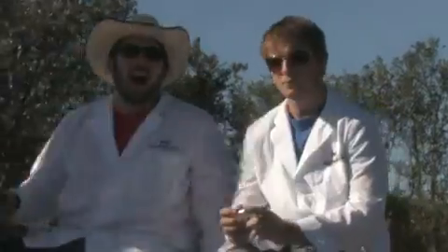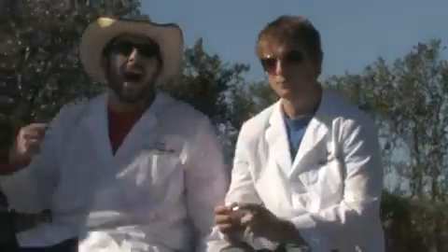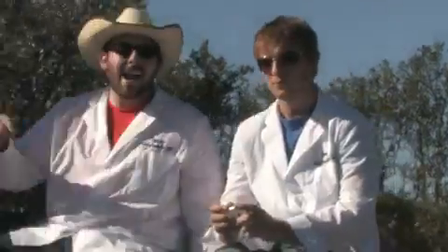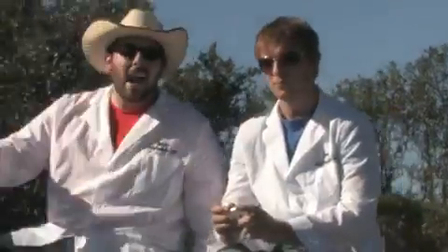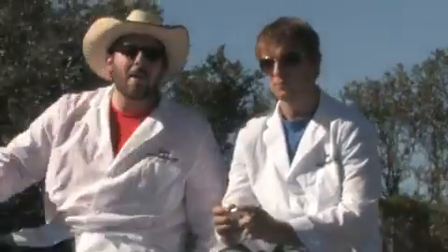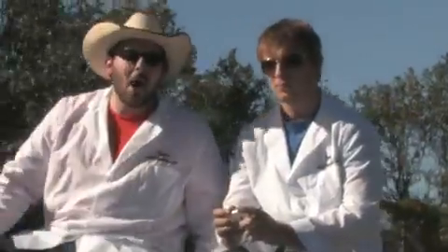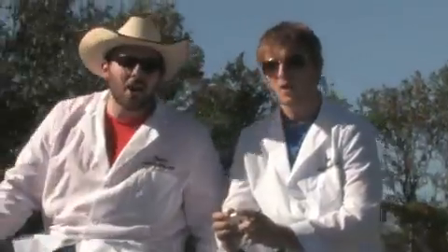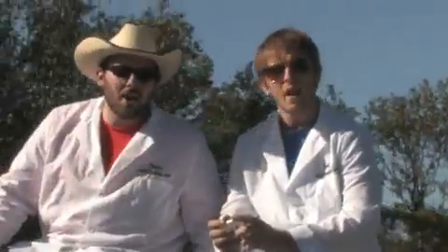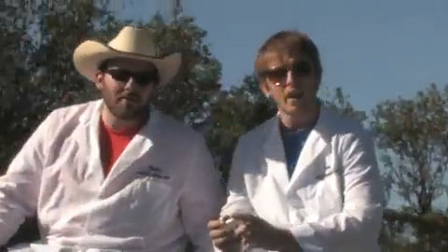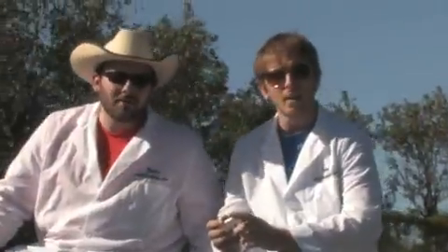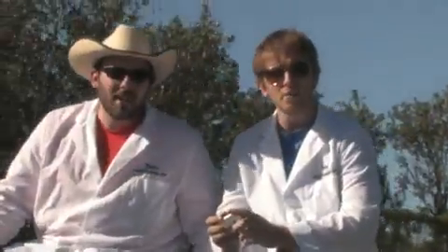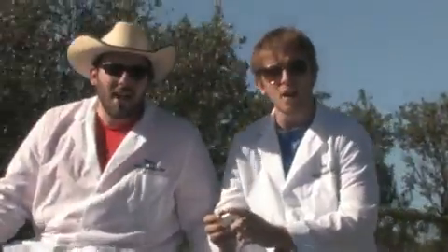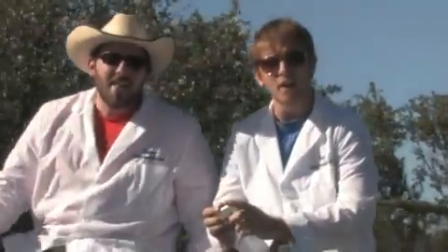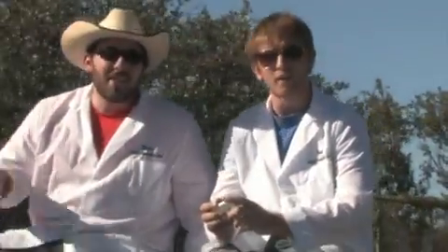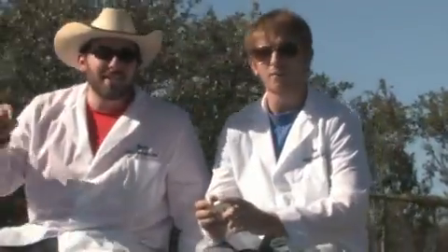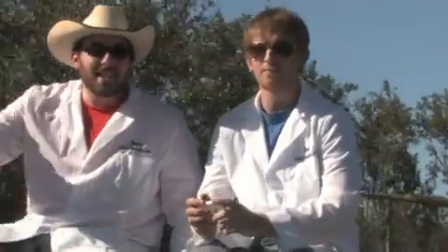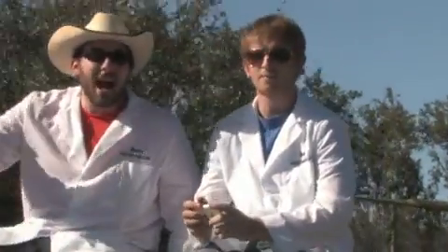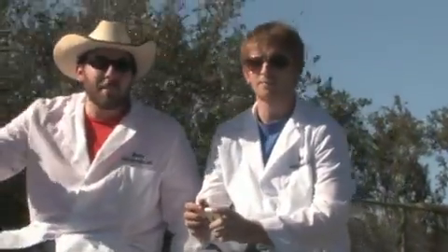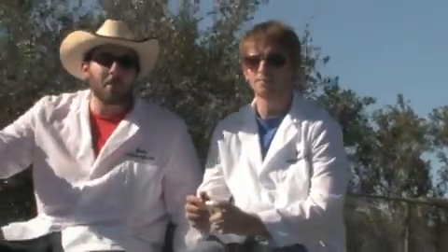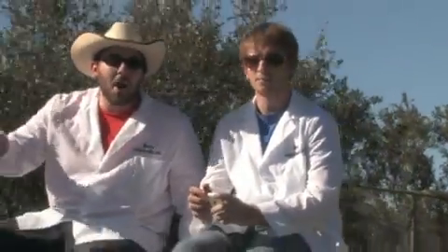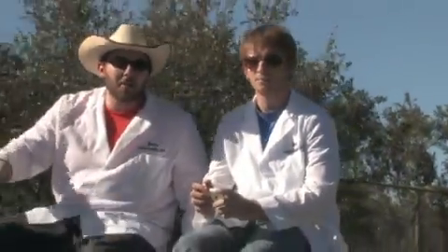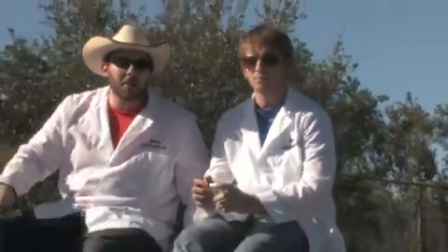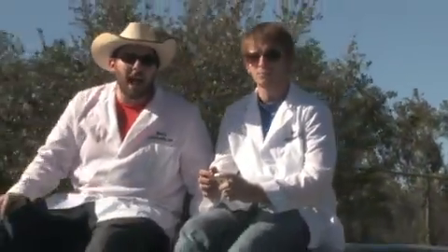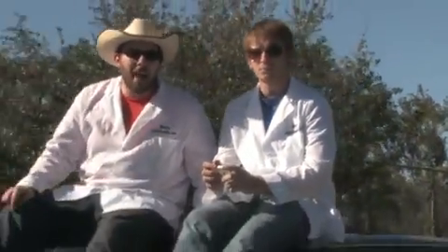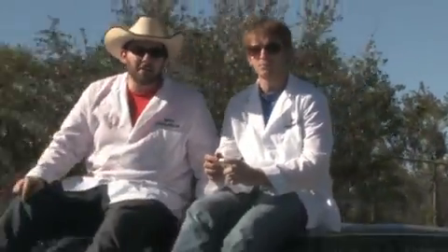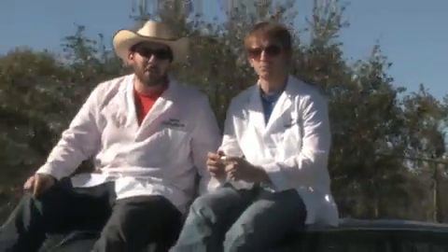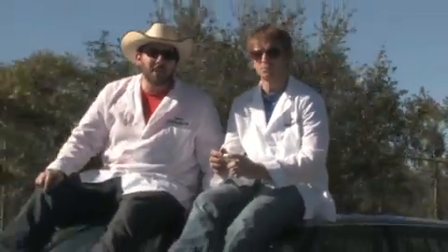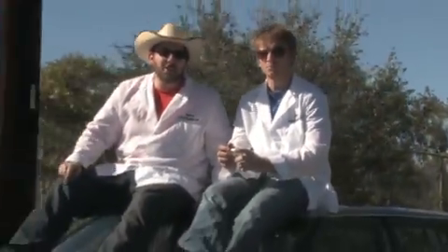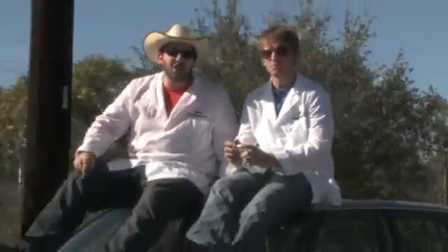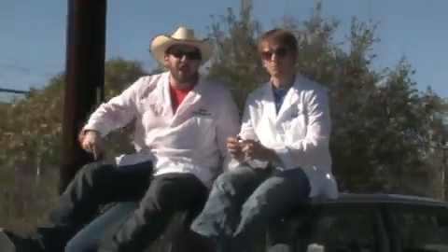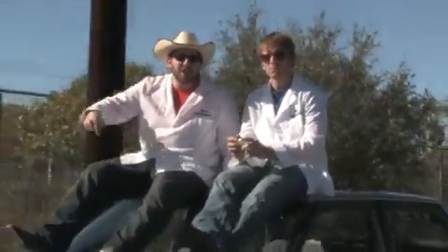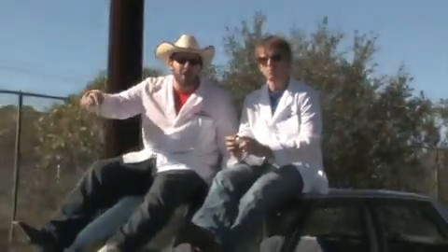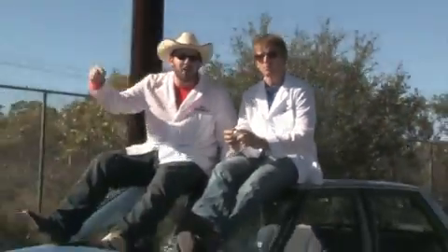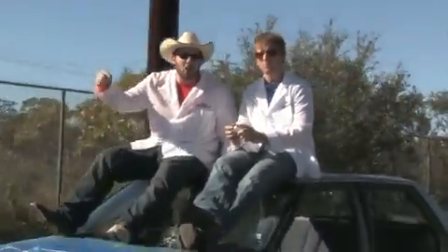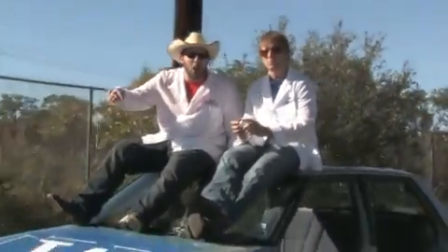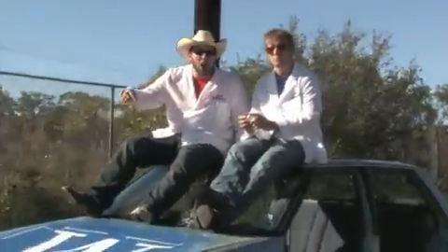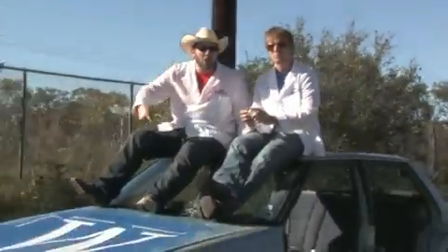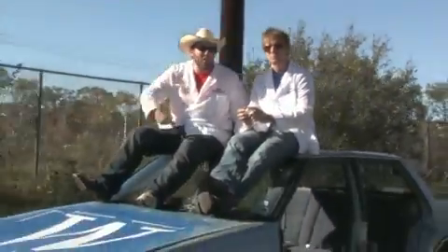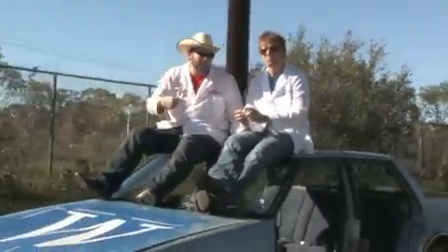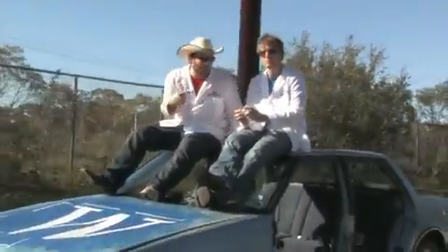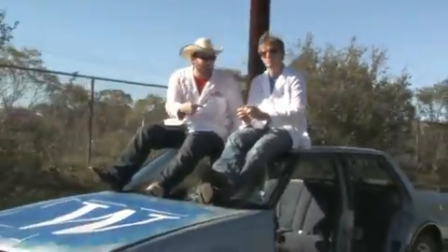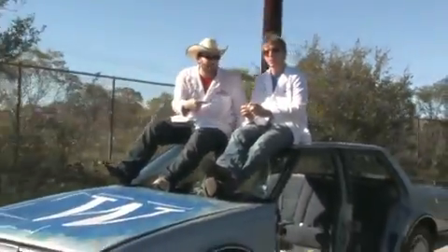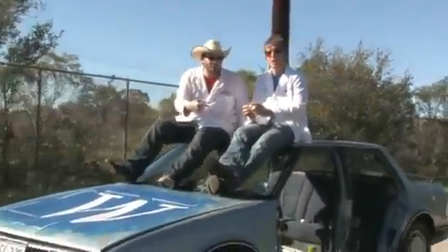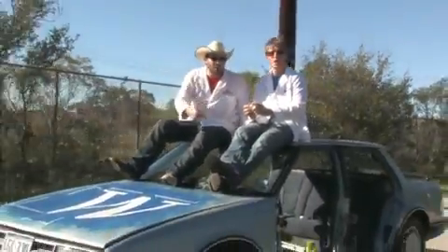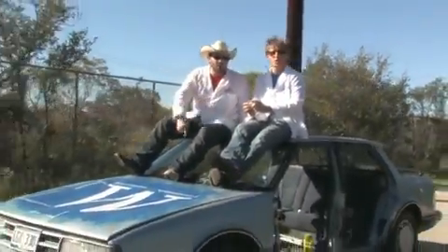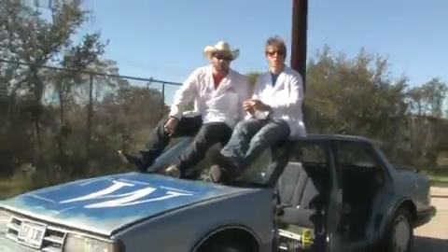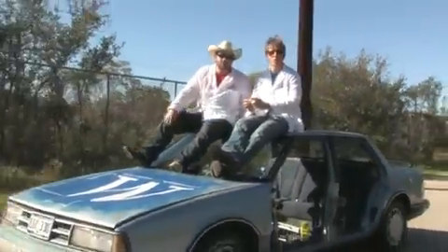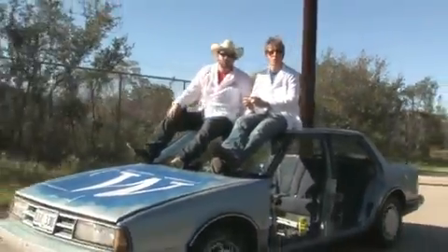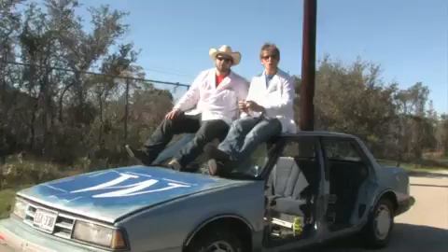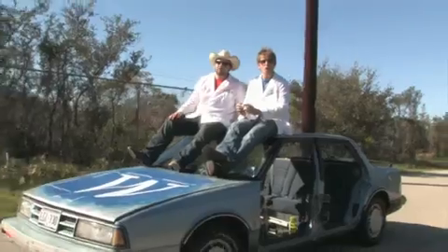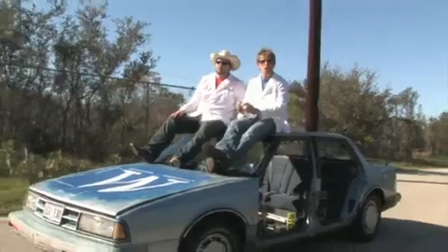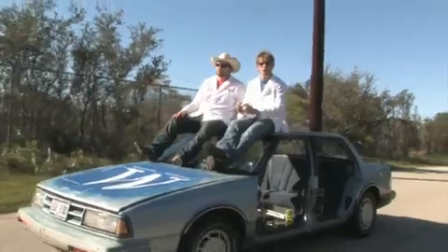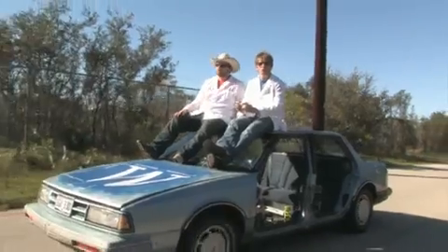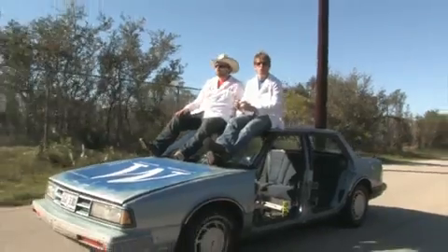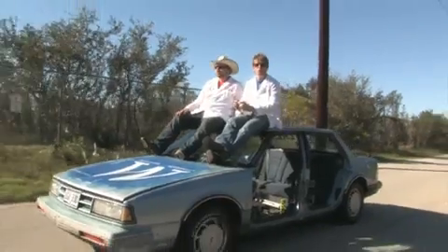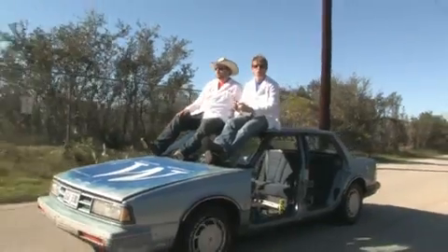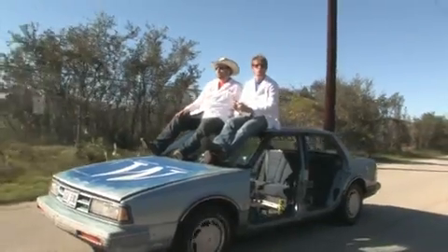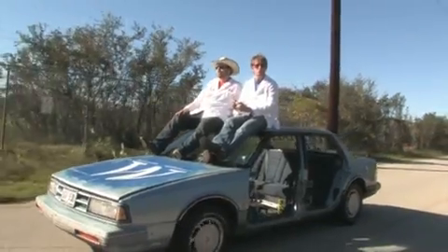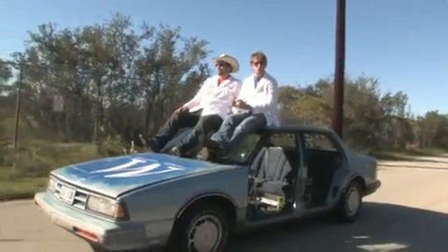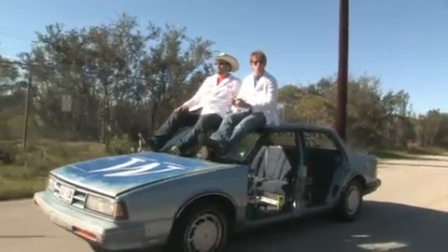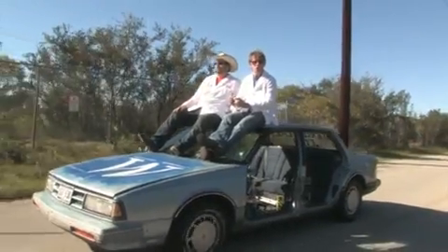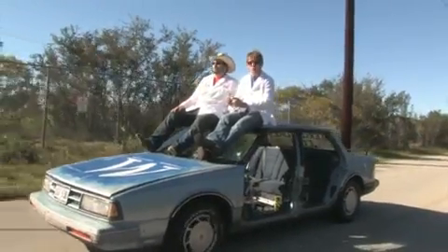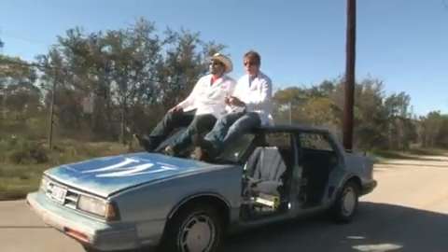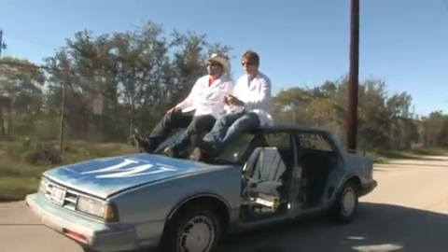Hi, I'm Hunter. And I'm Doug. This time at Waterloo Labs, we're going to show you how to drive a car with an iPhone, and we're going to show you all the steps we took so that you can do it too.